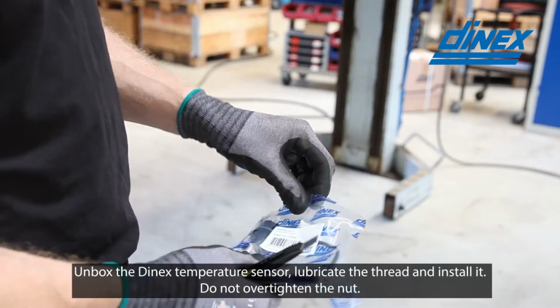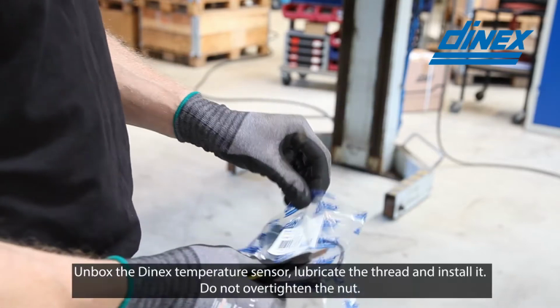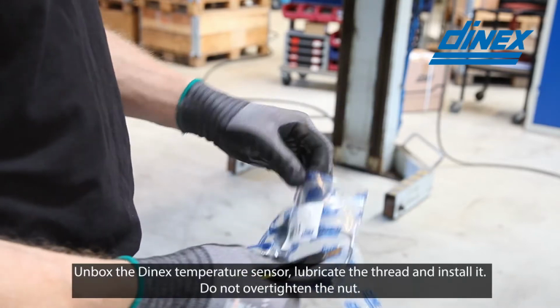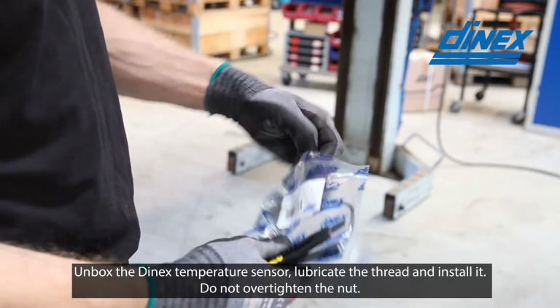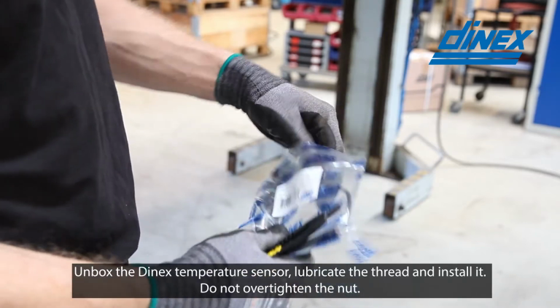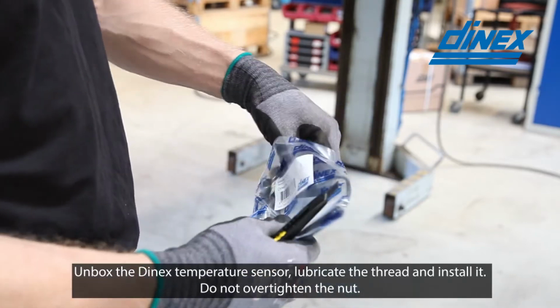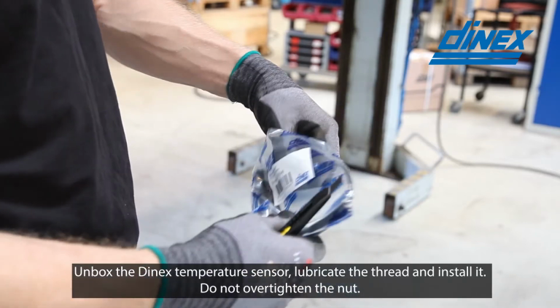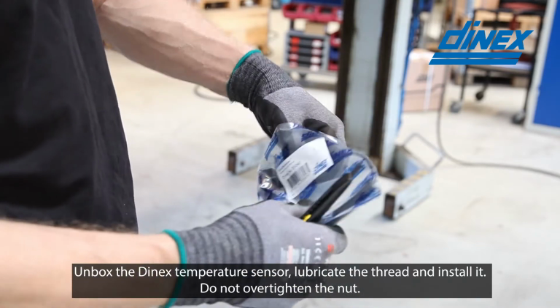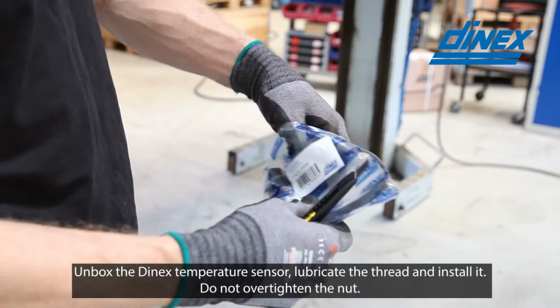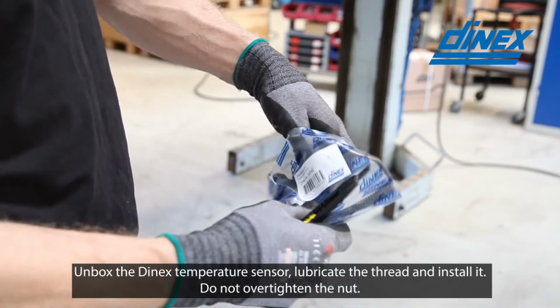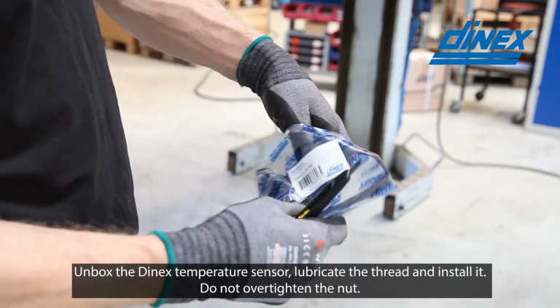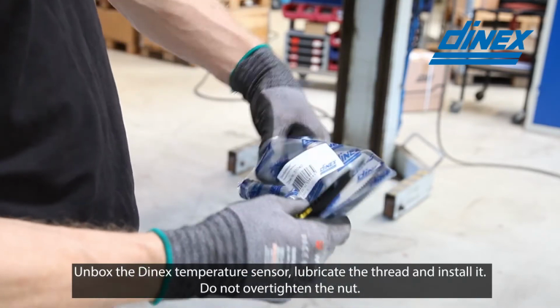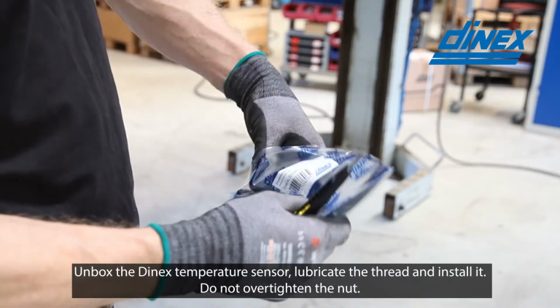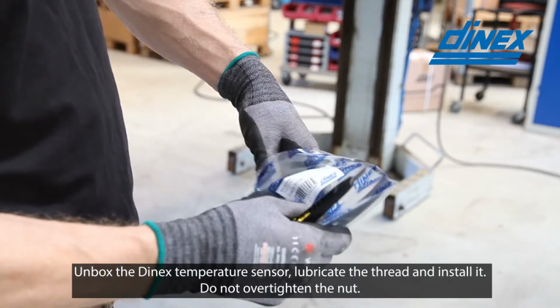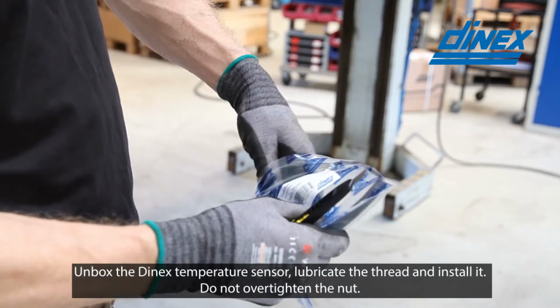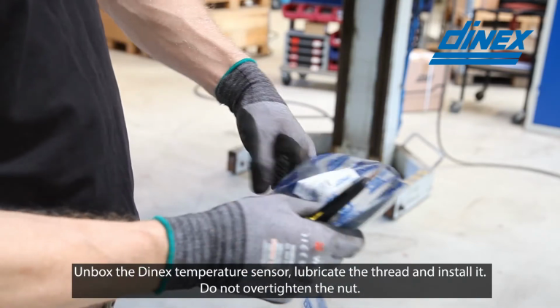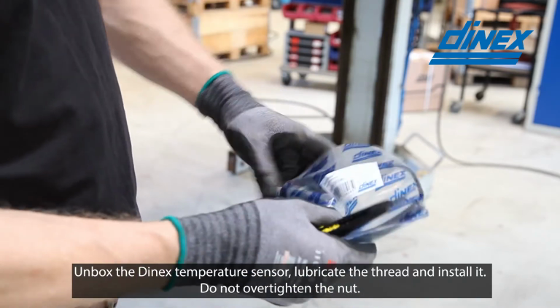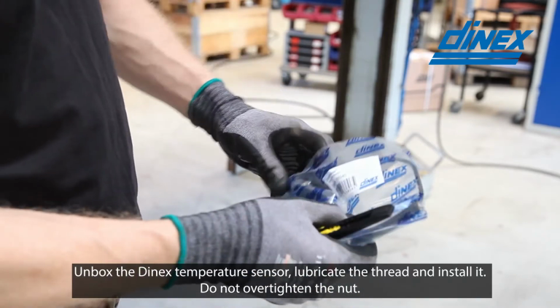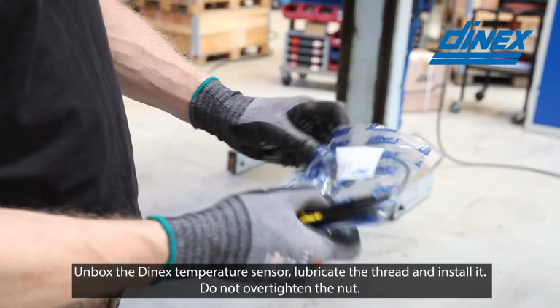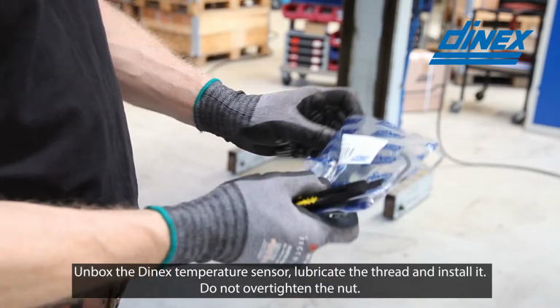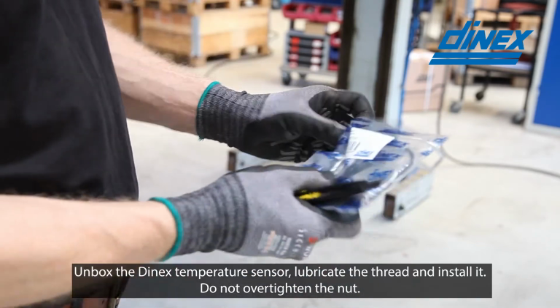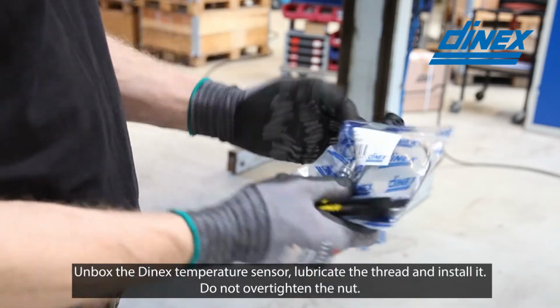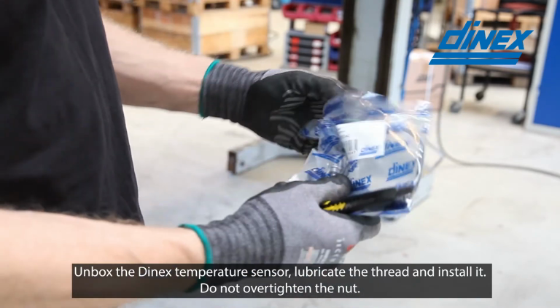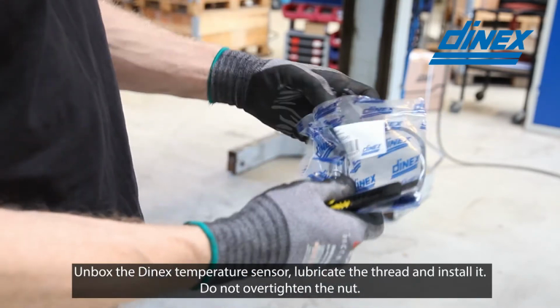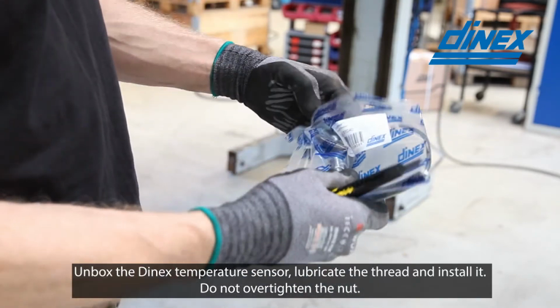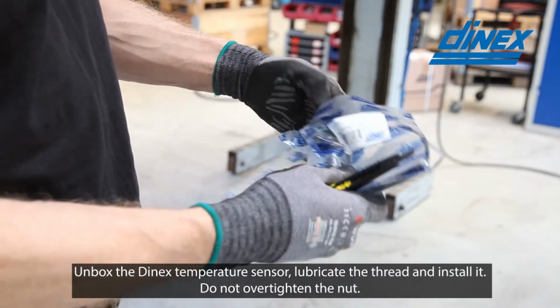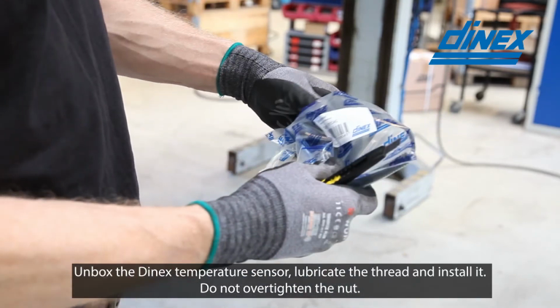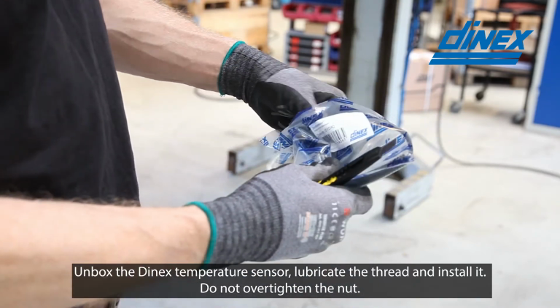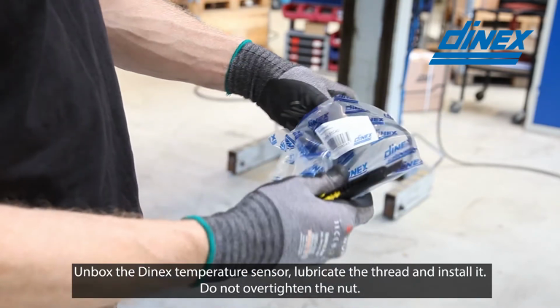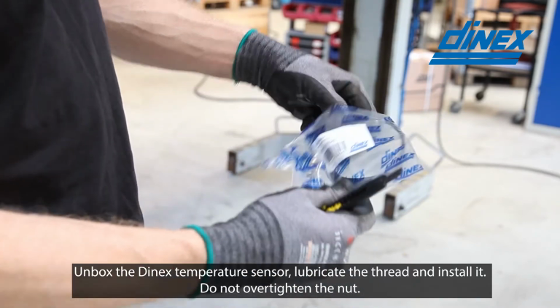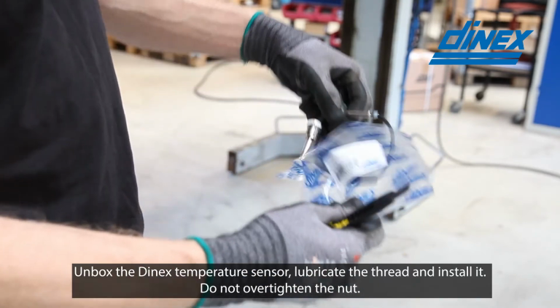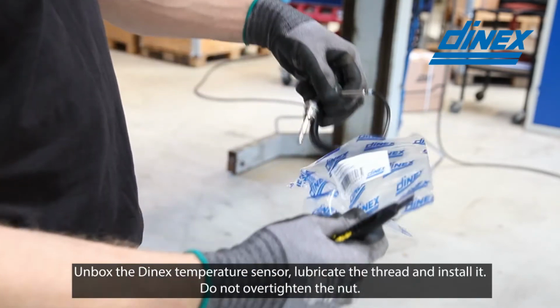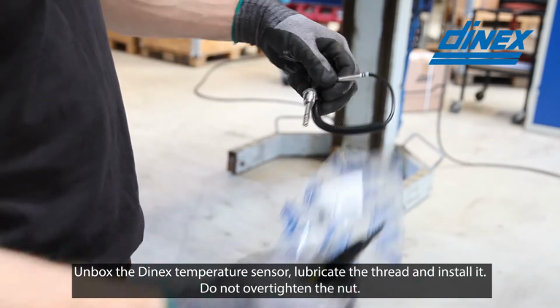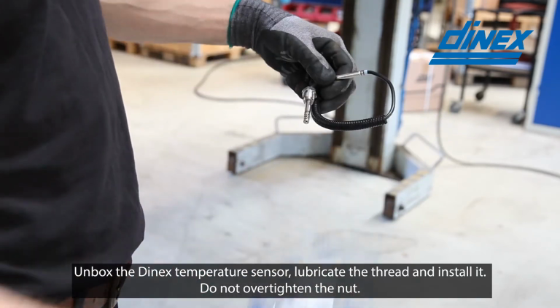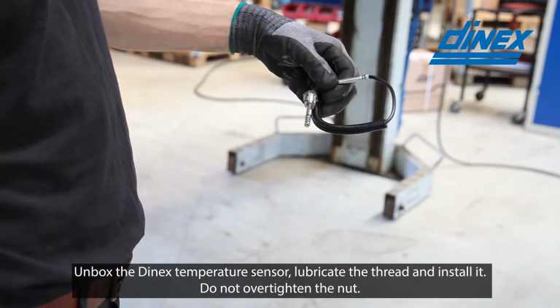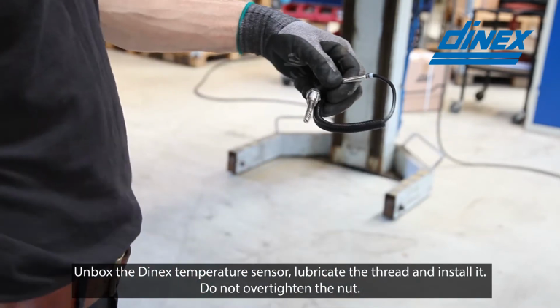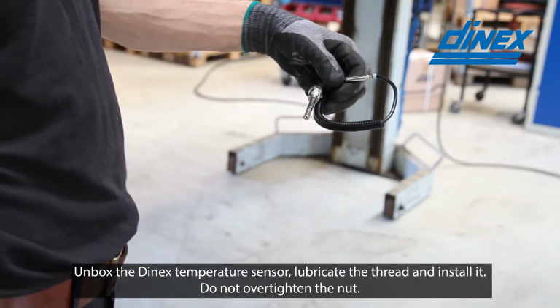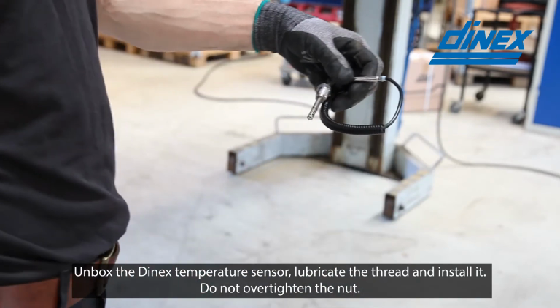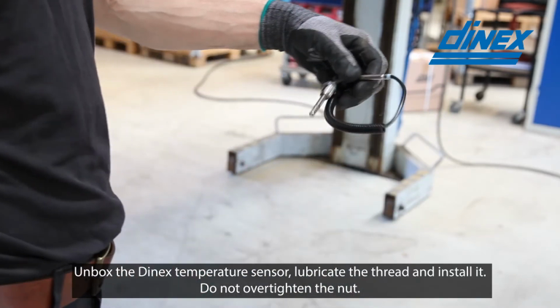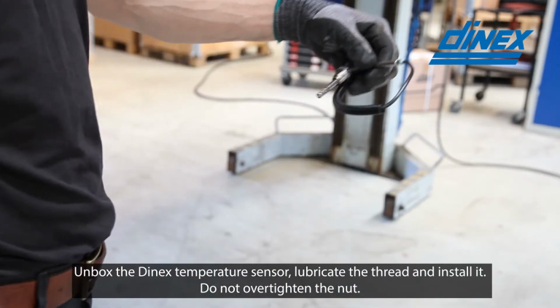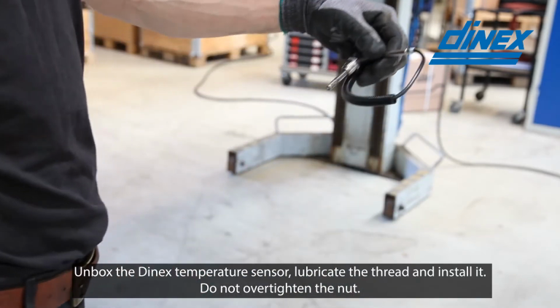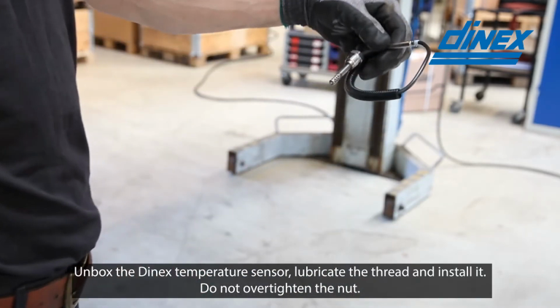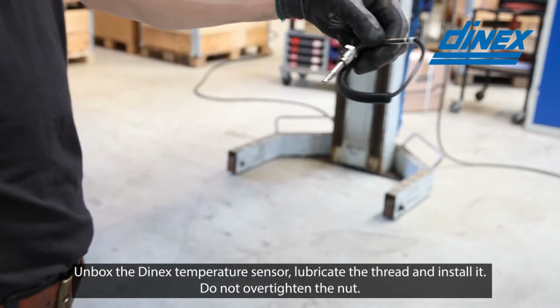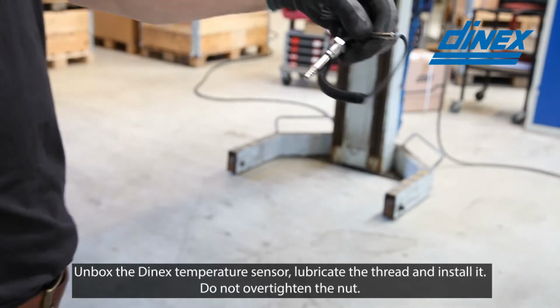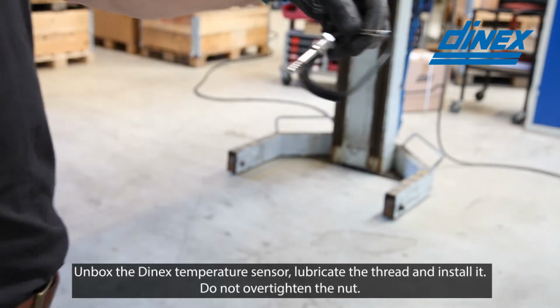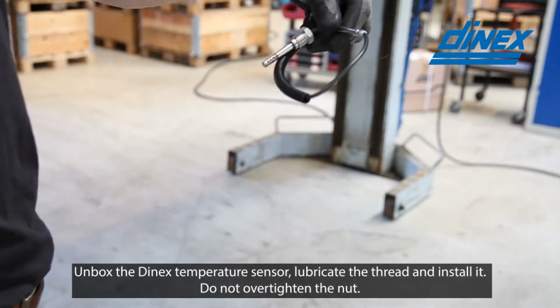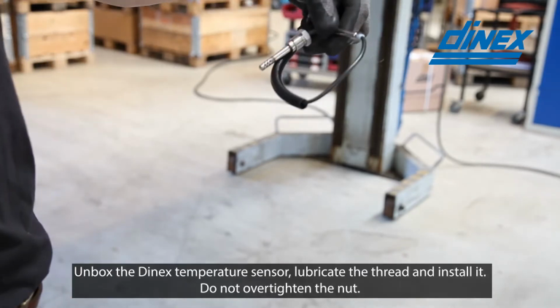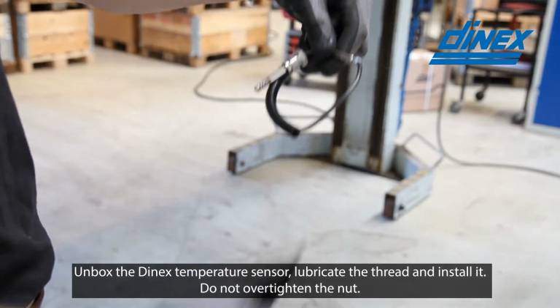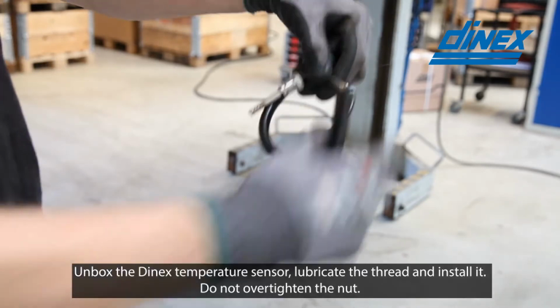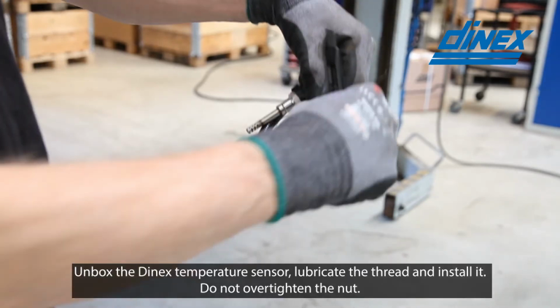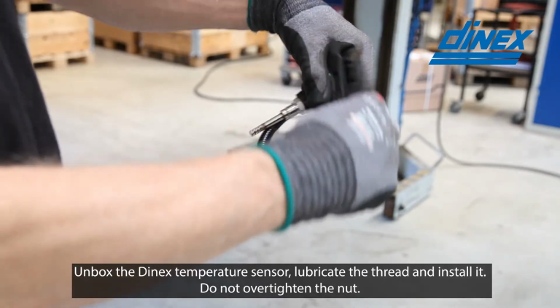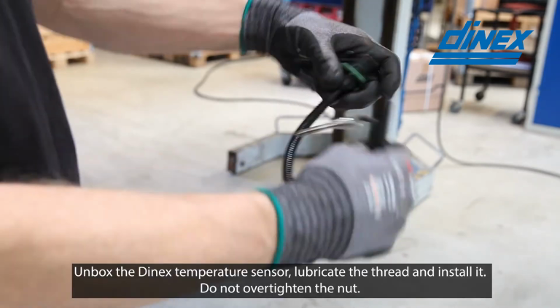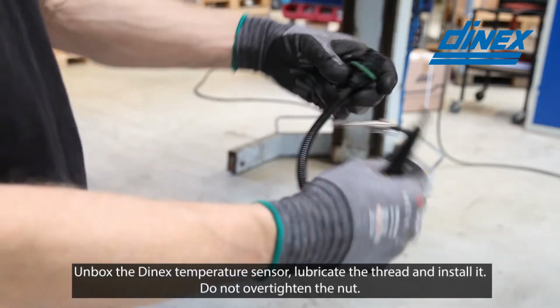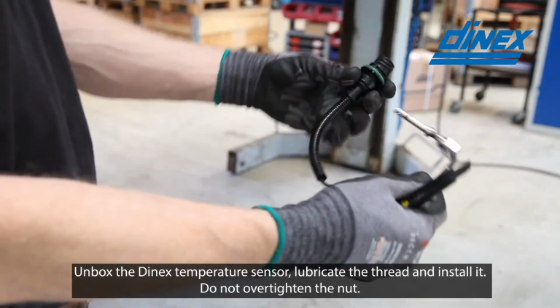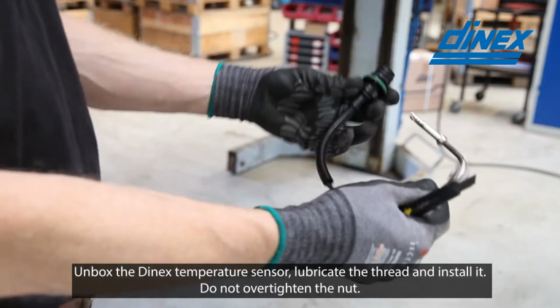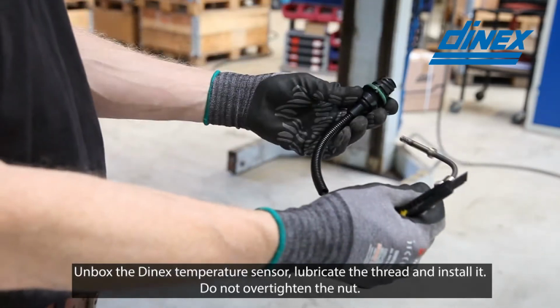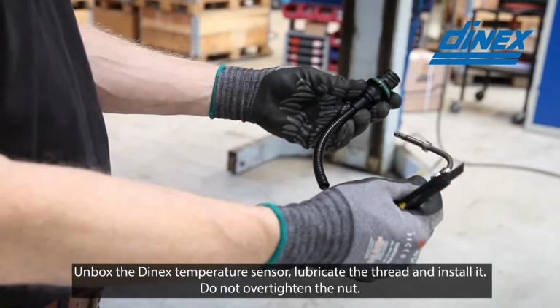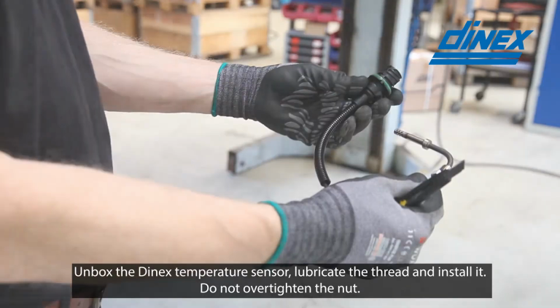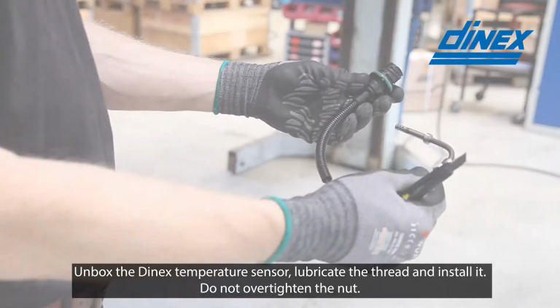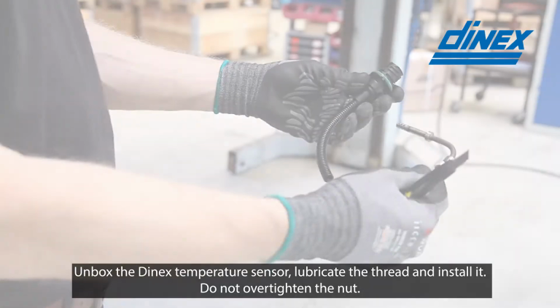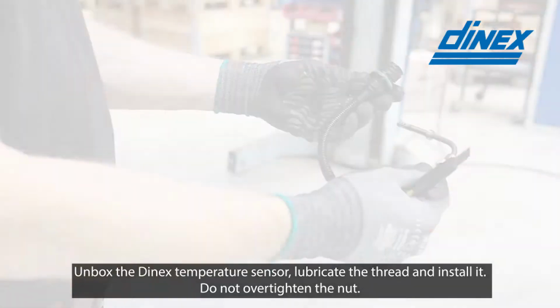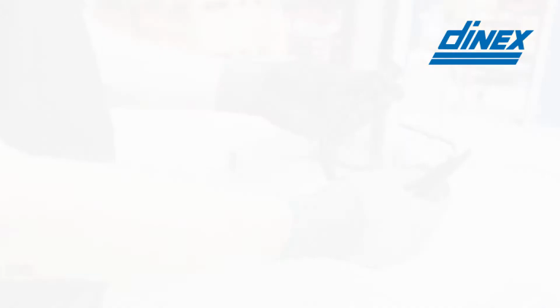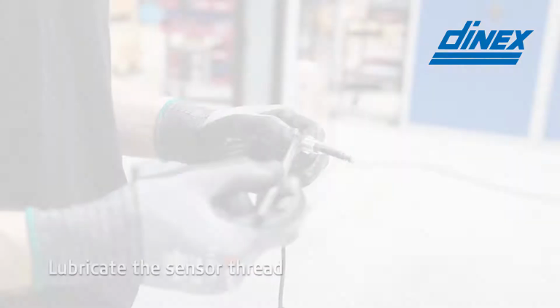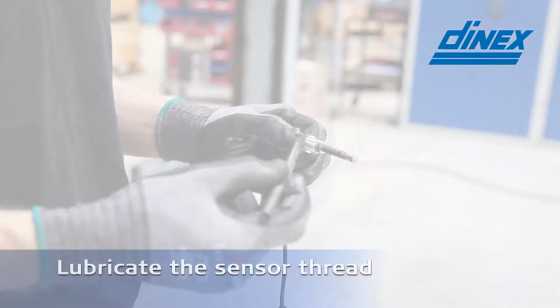Unbox the Dinex temperature sensor, lubricate the thread and install it. Do not over tighten the nut.